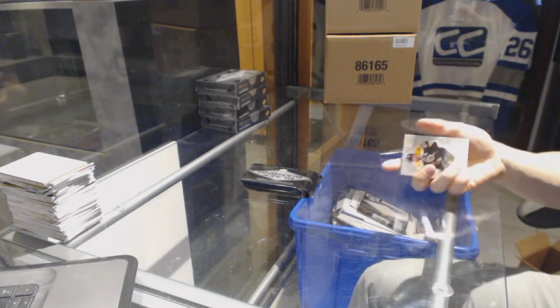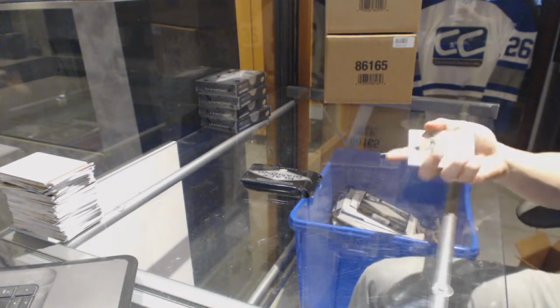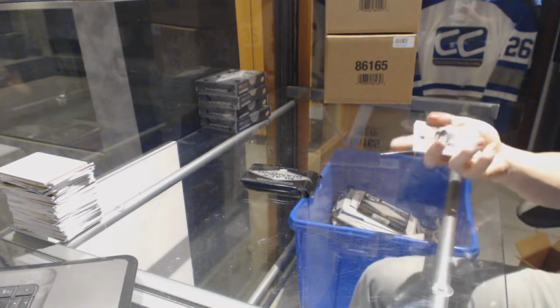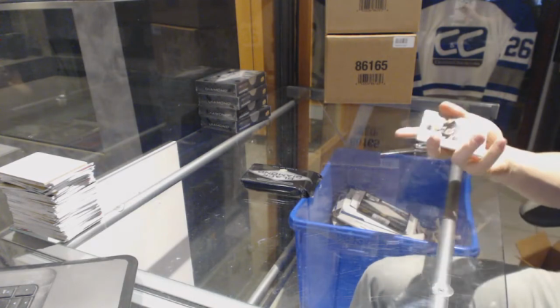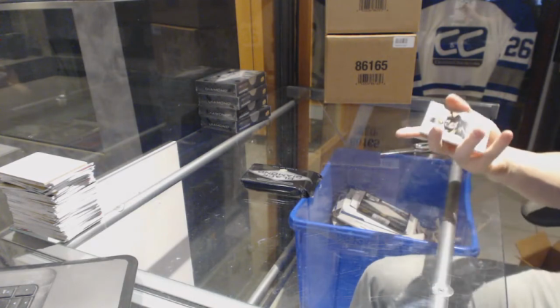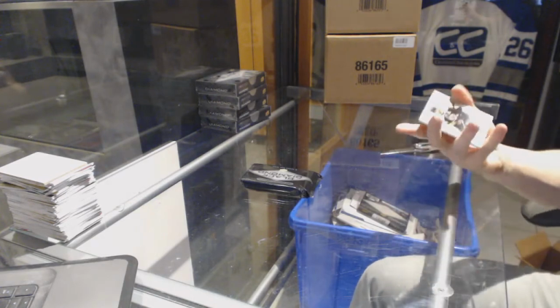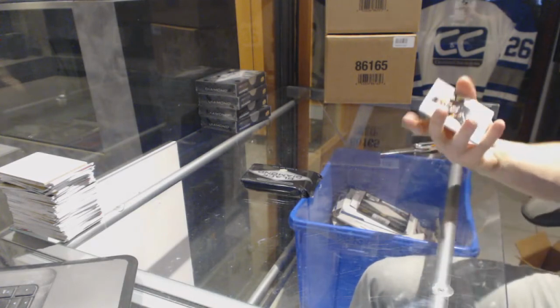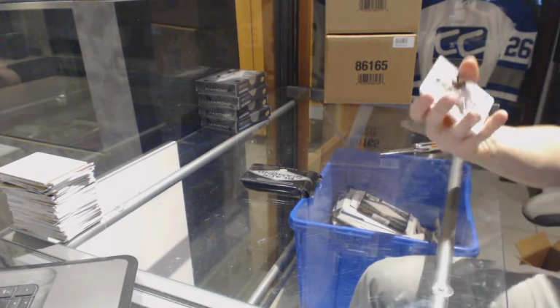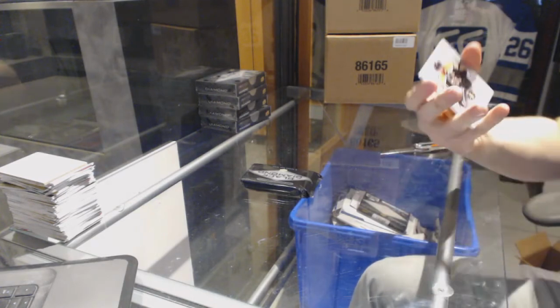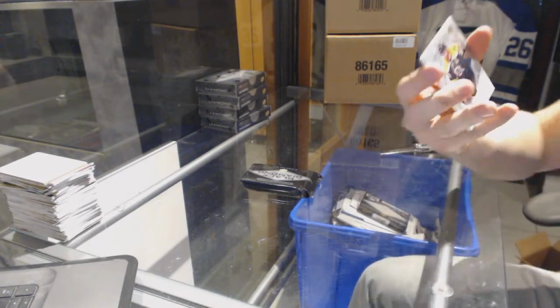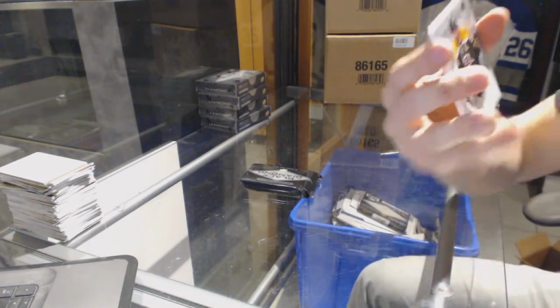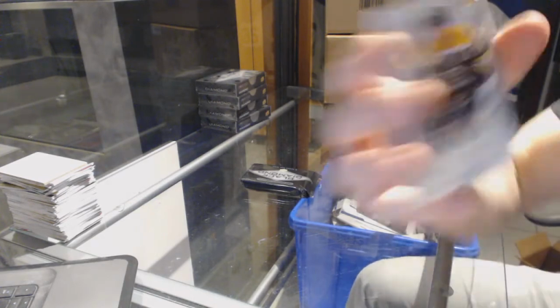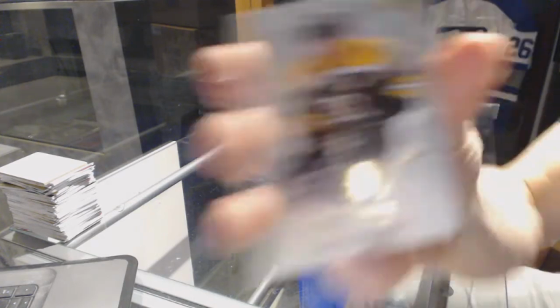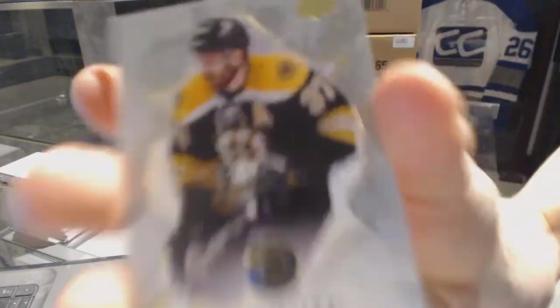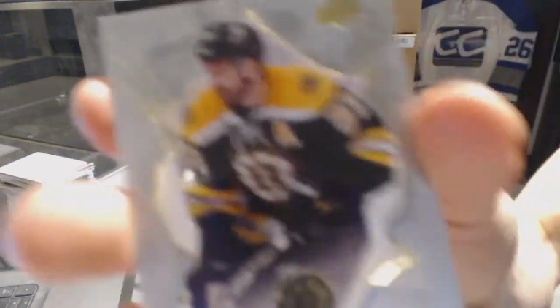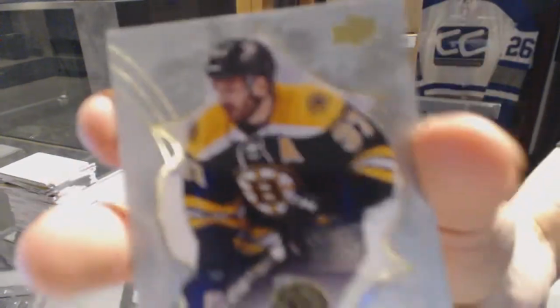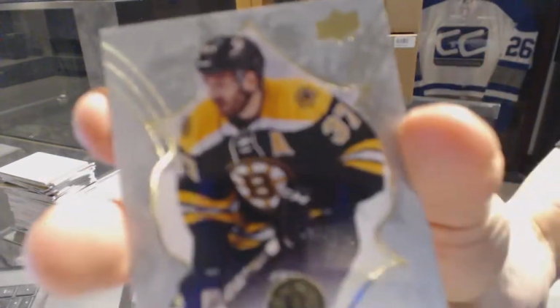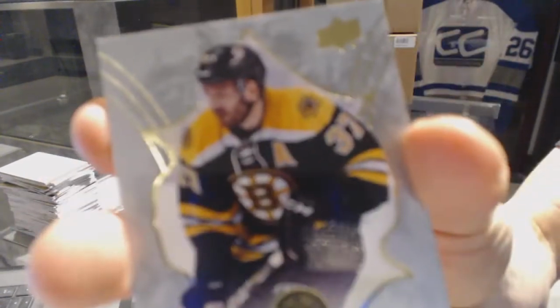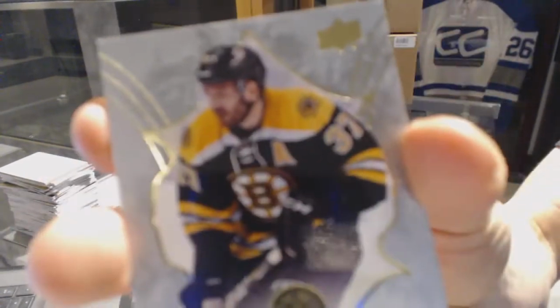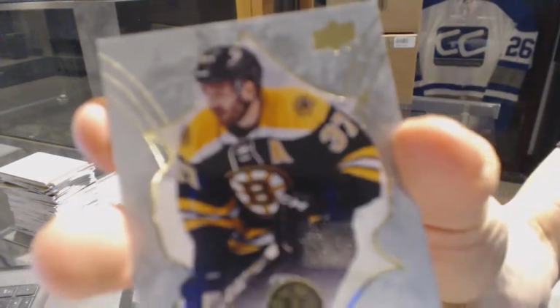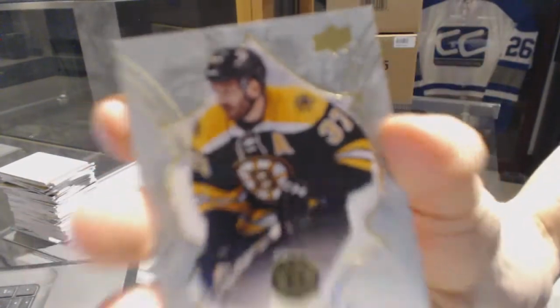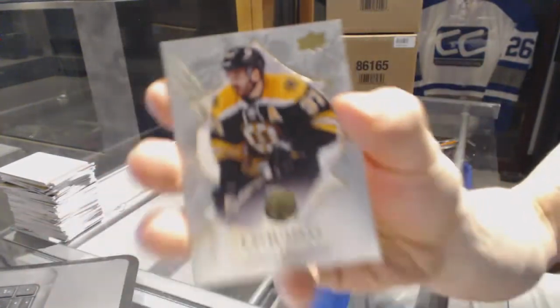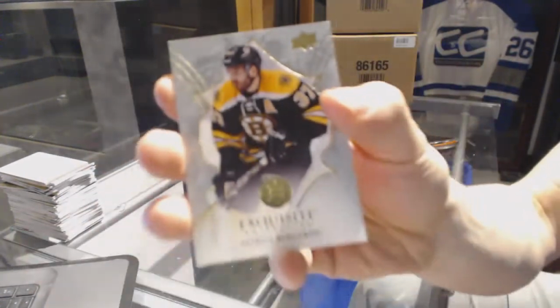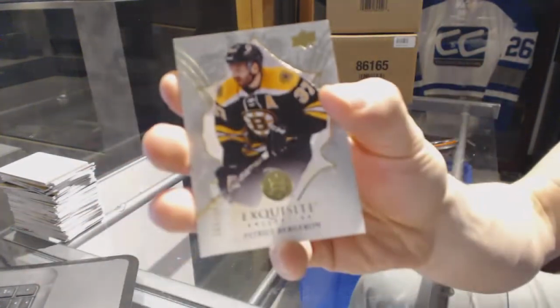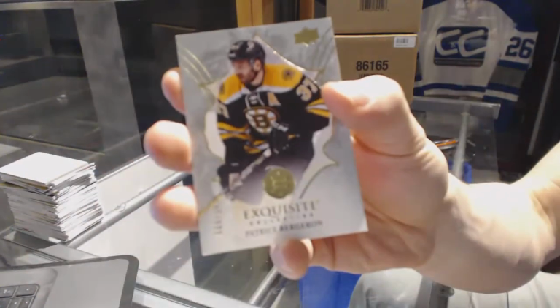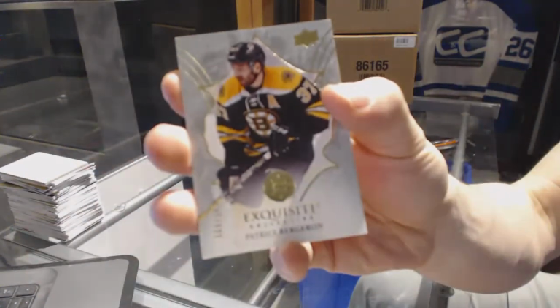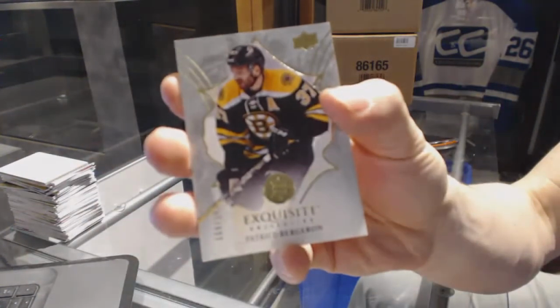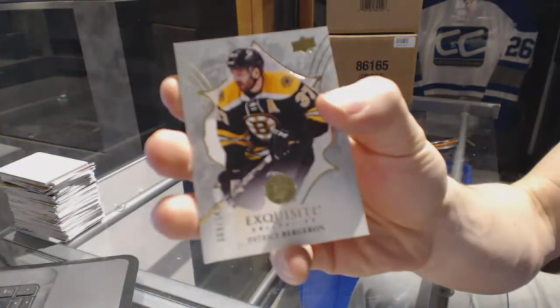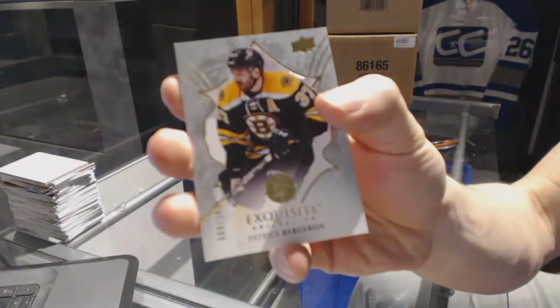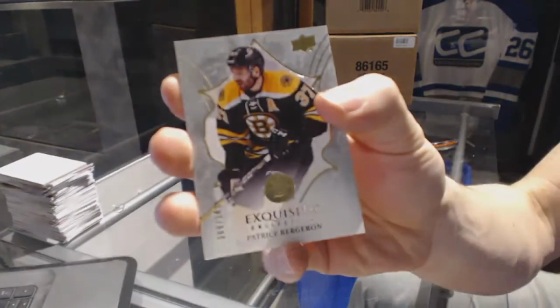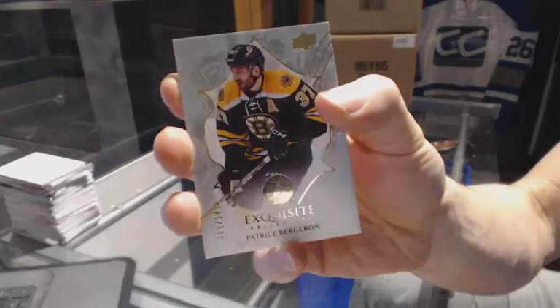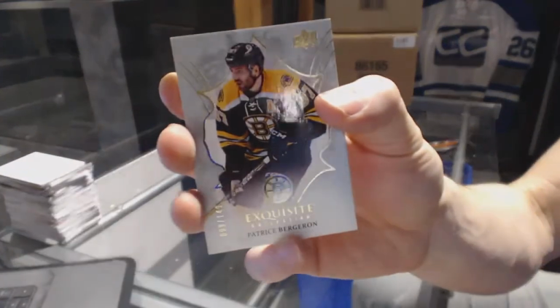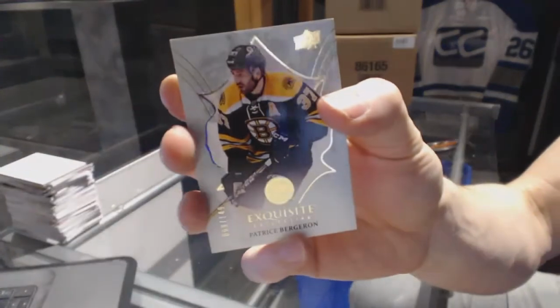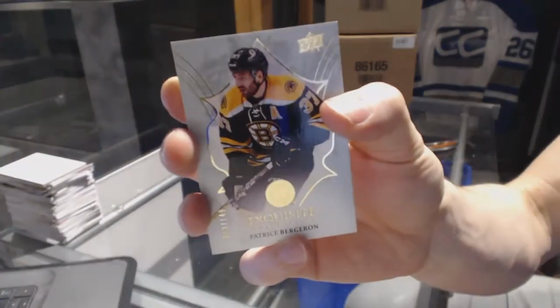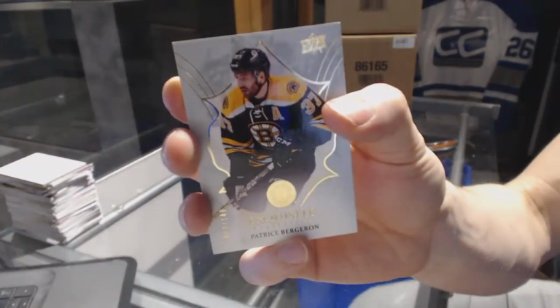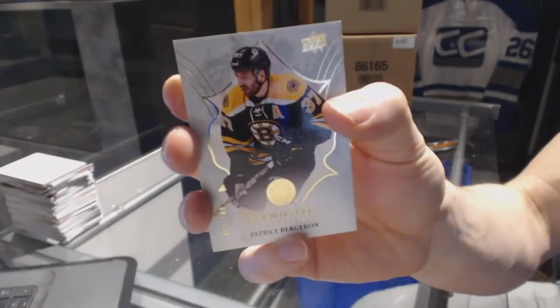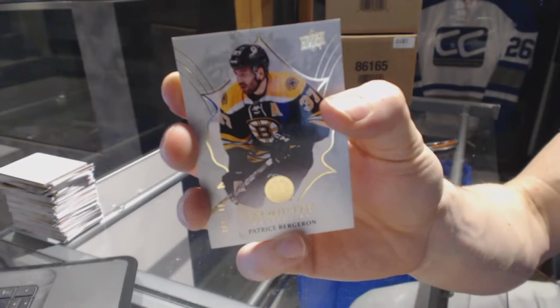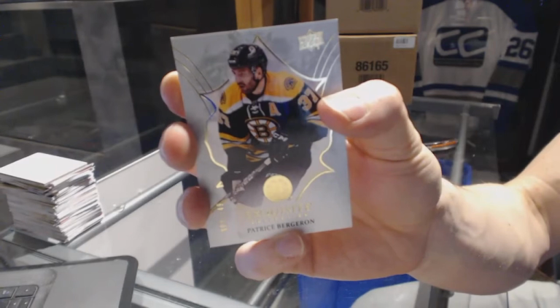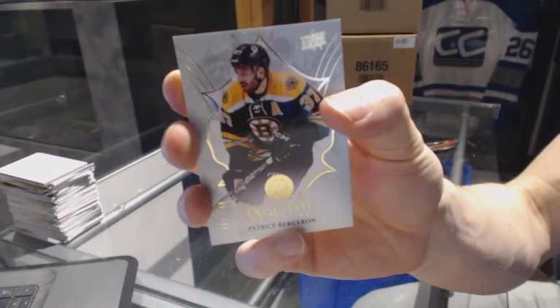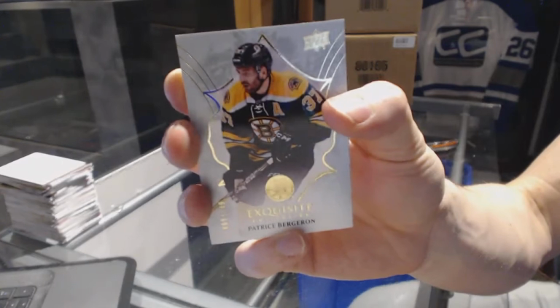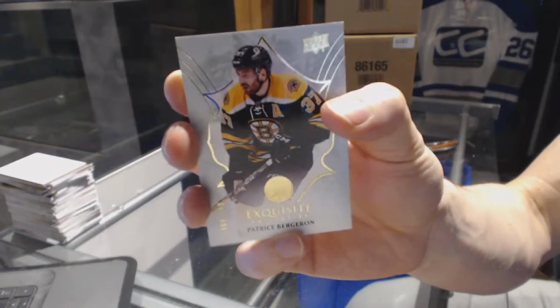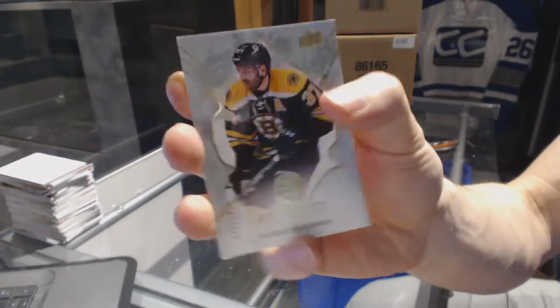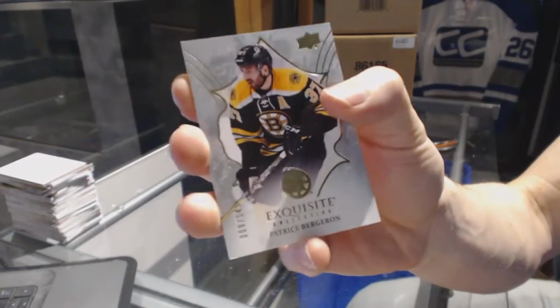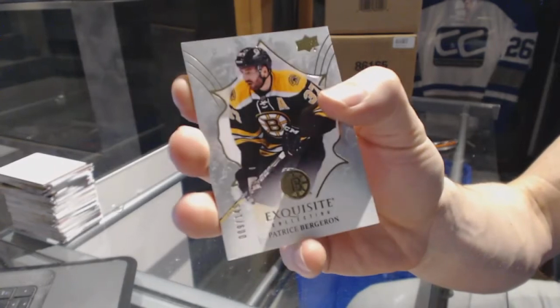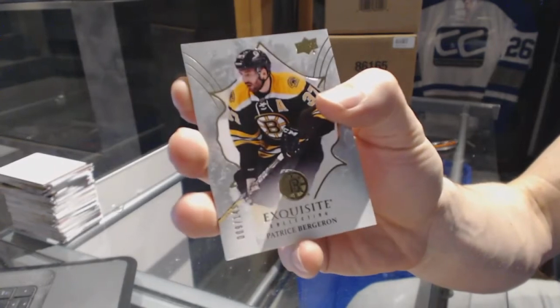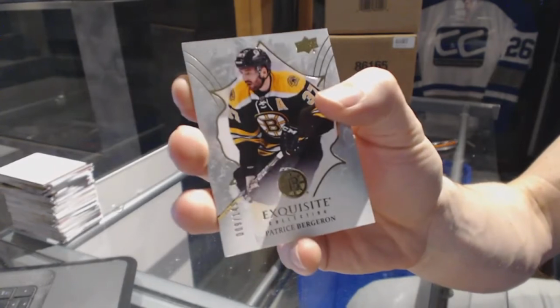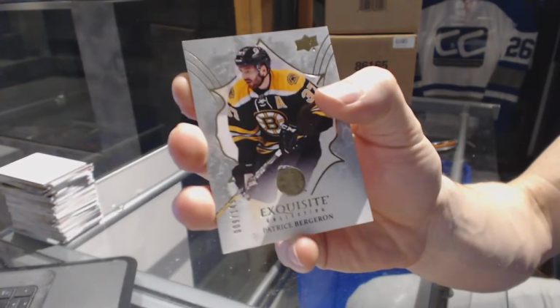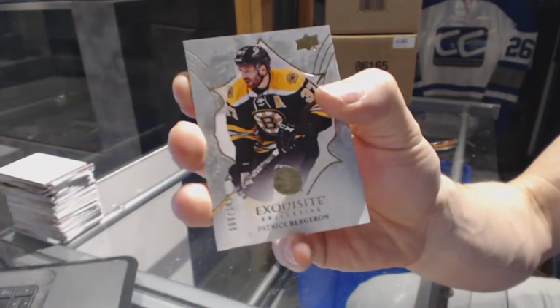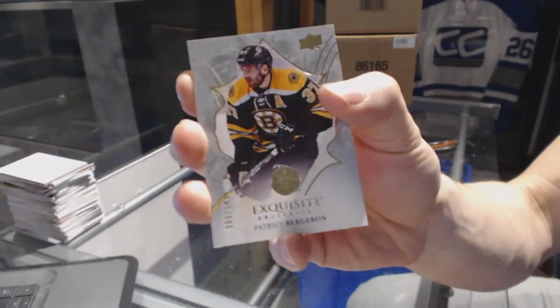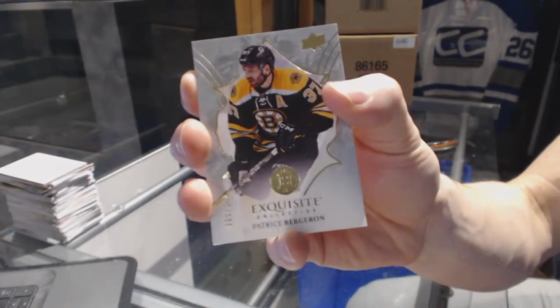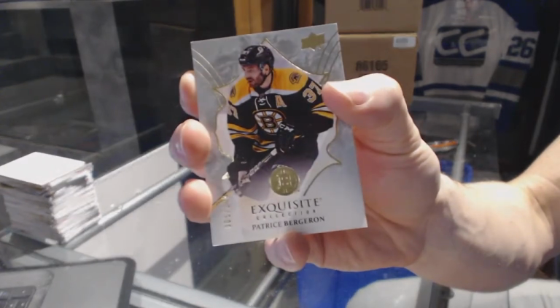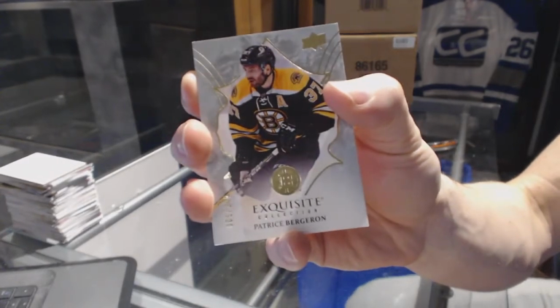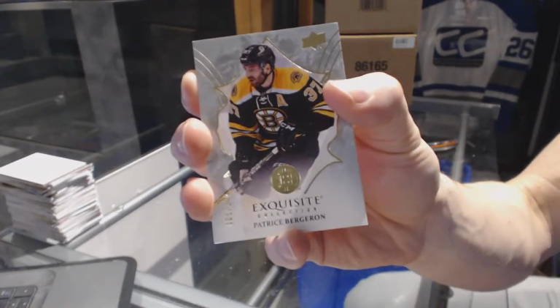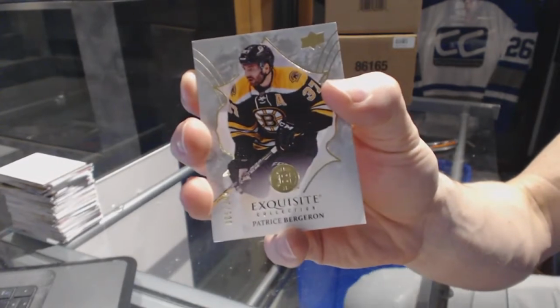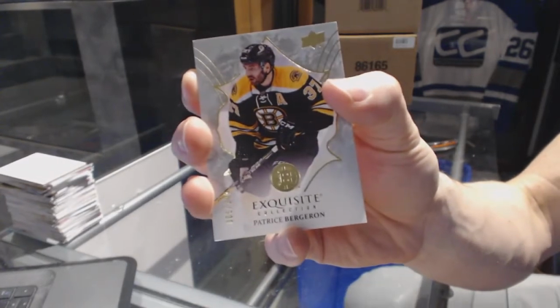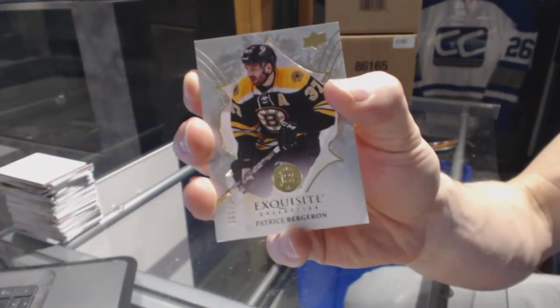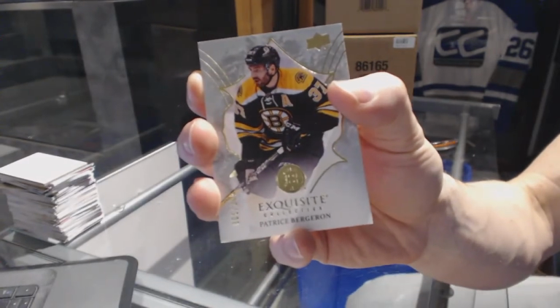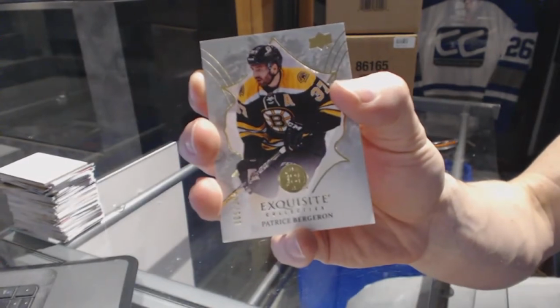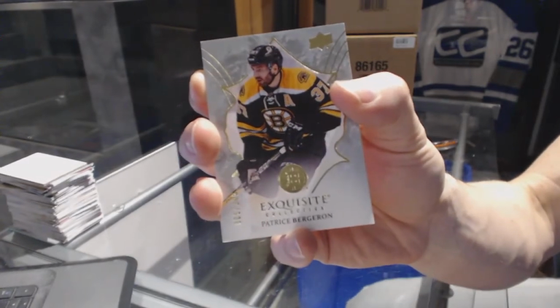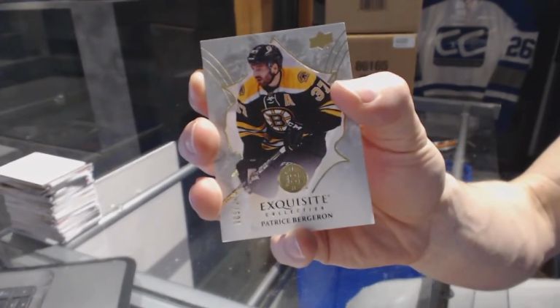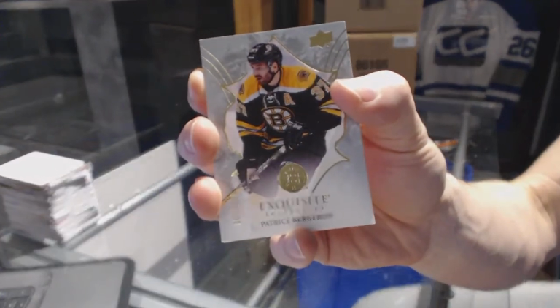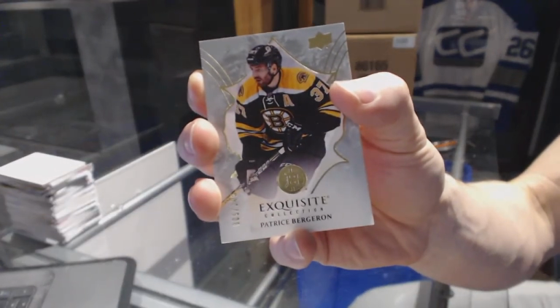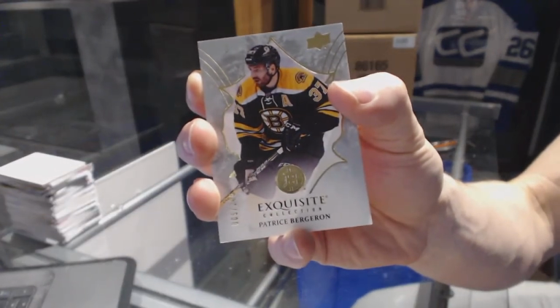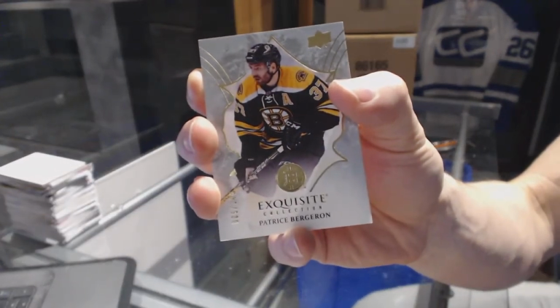Why don't we start with an exquisite base card, number 149, for the Boston Bruins, Patrice Bergeron.